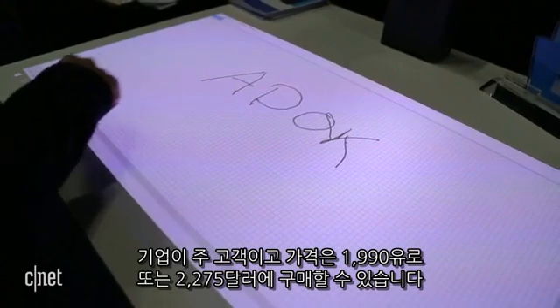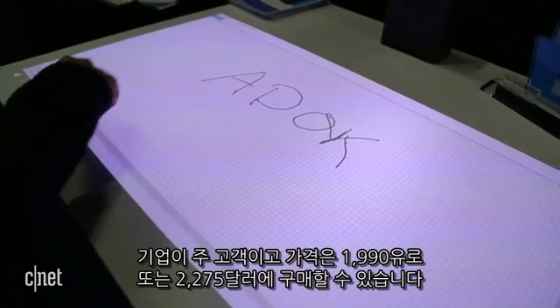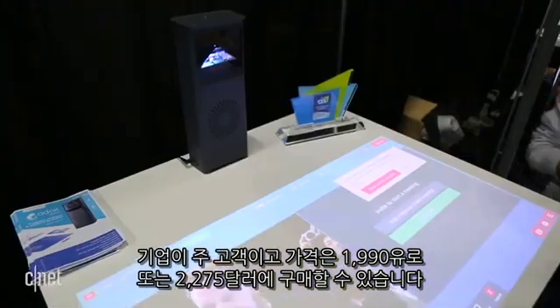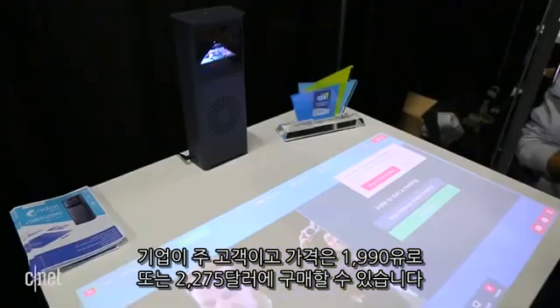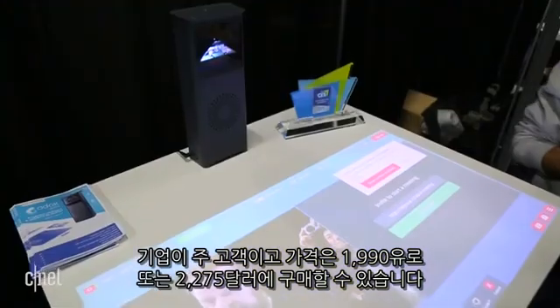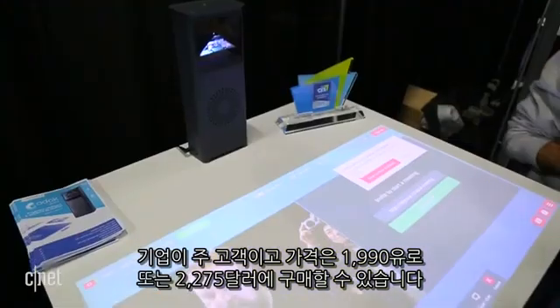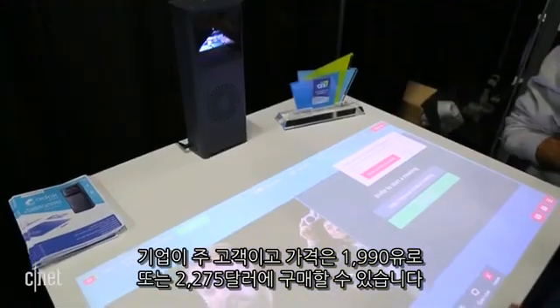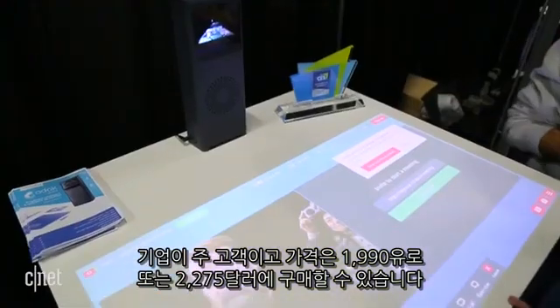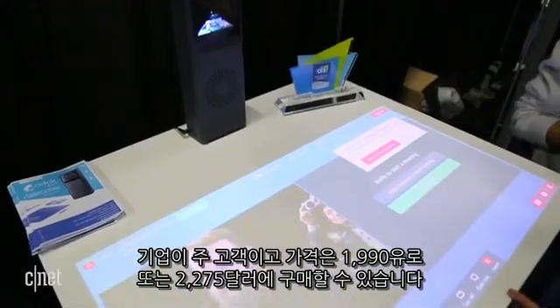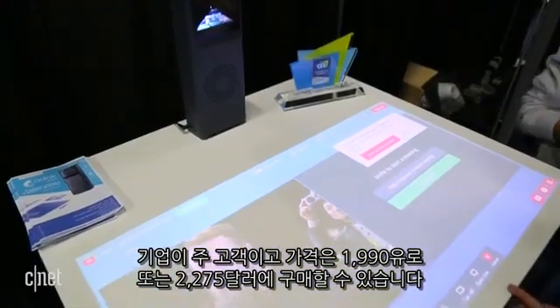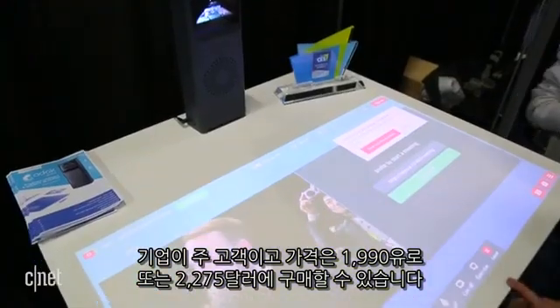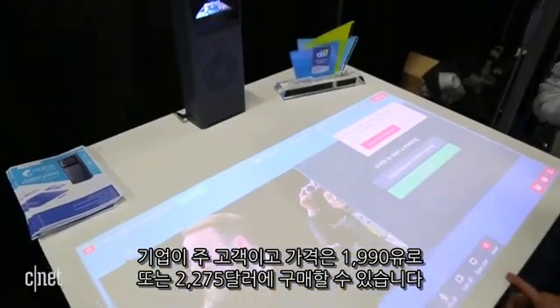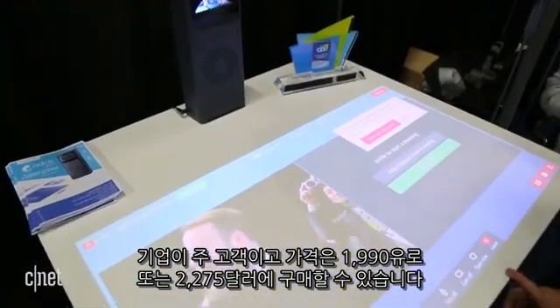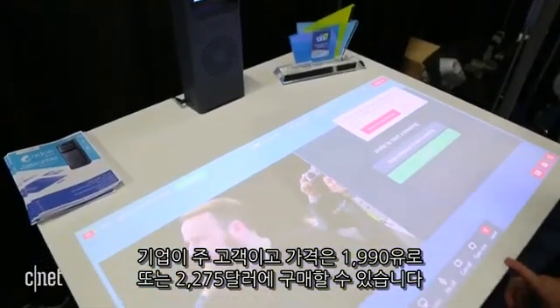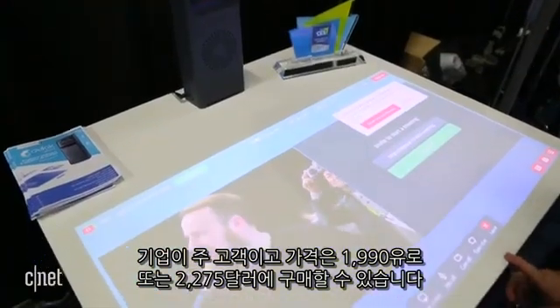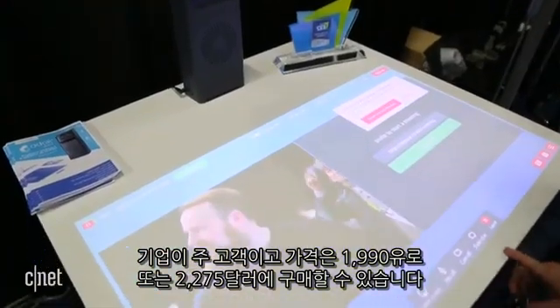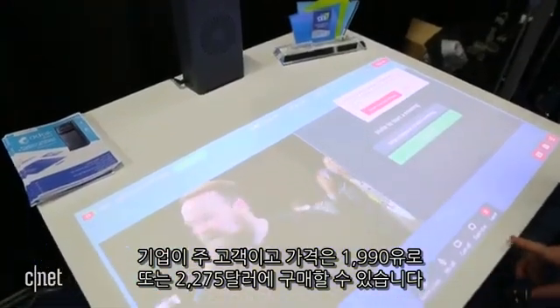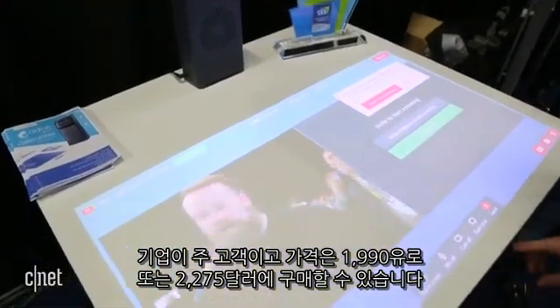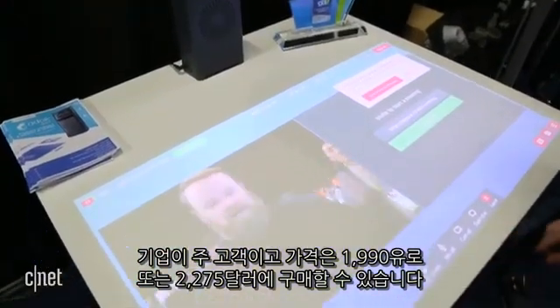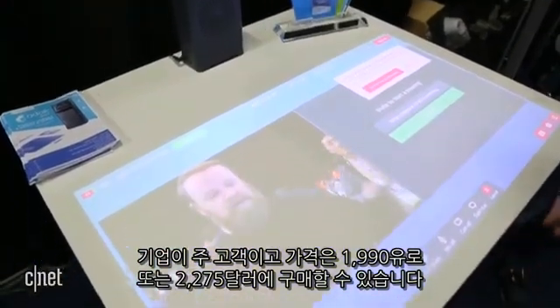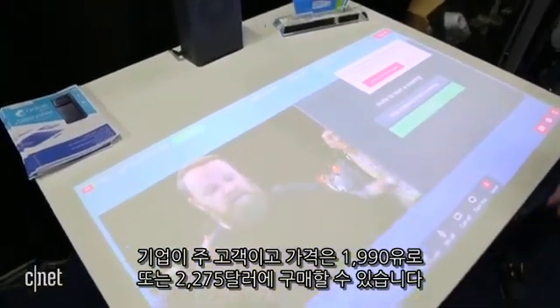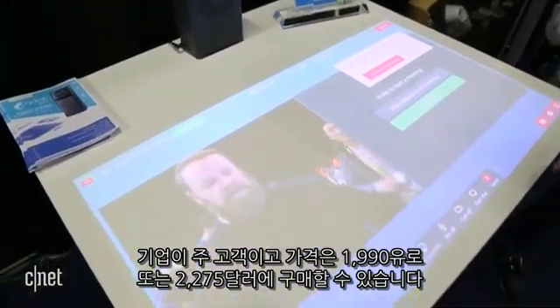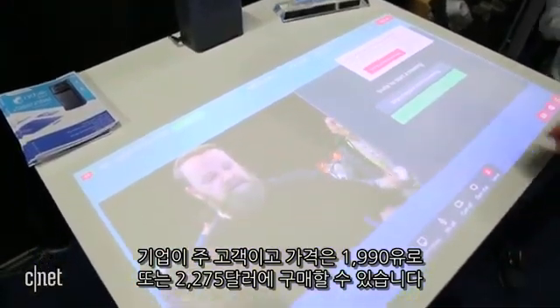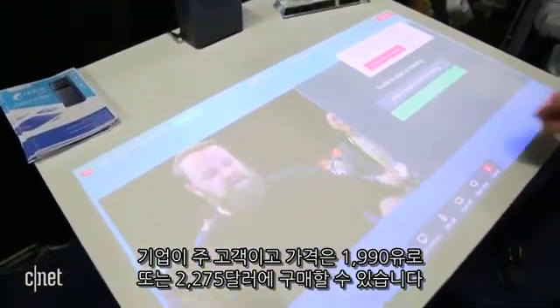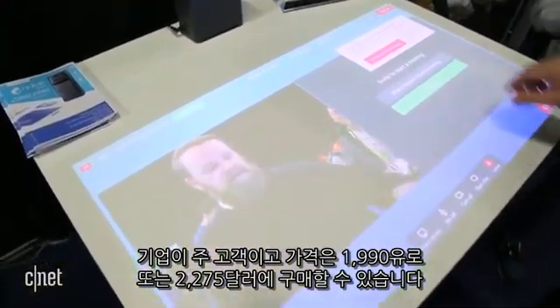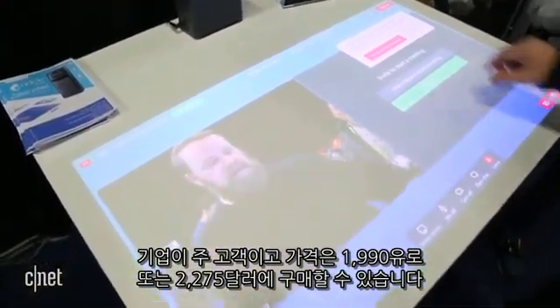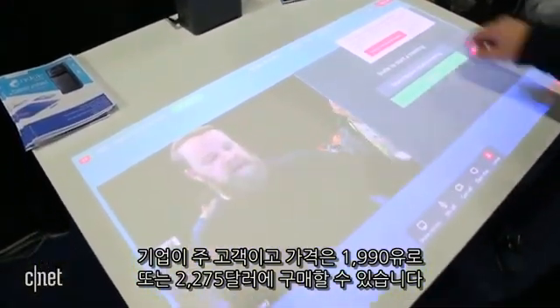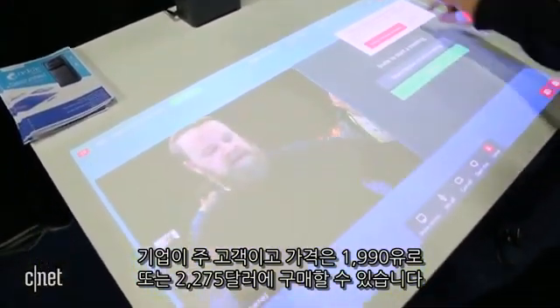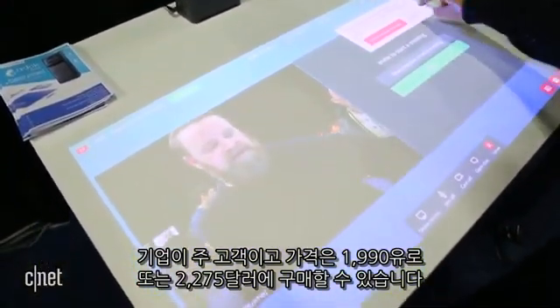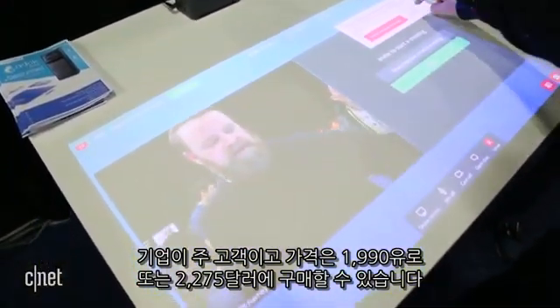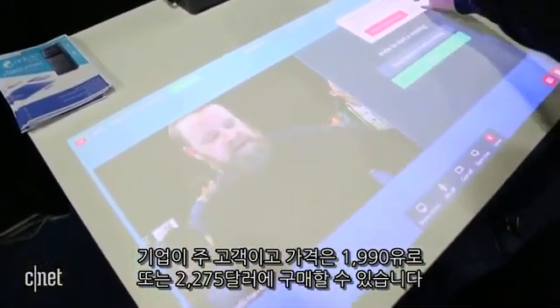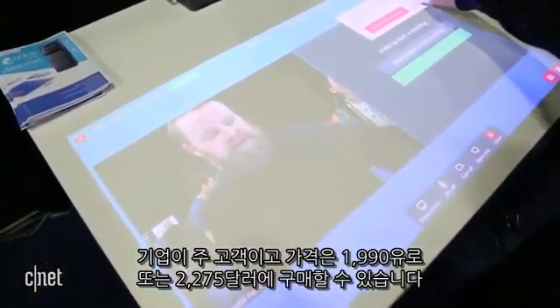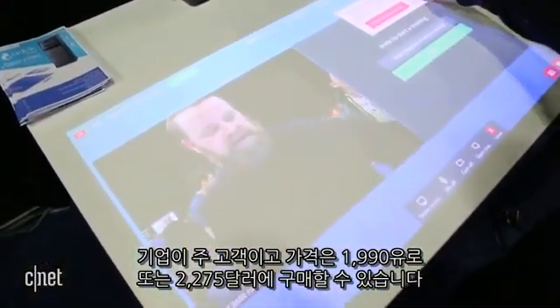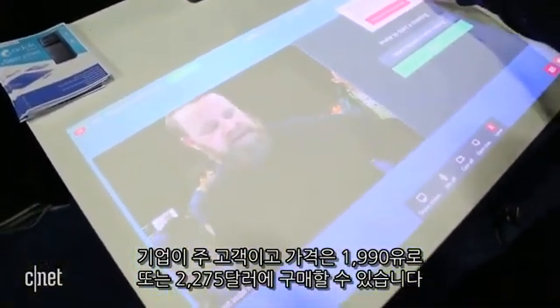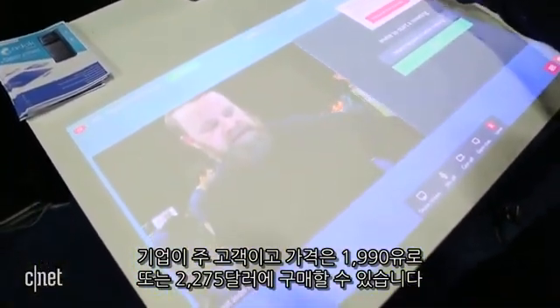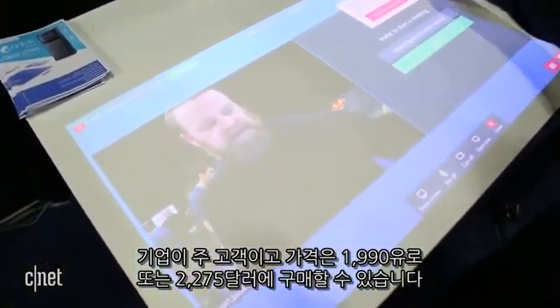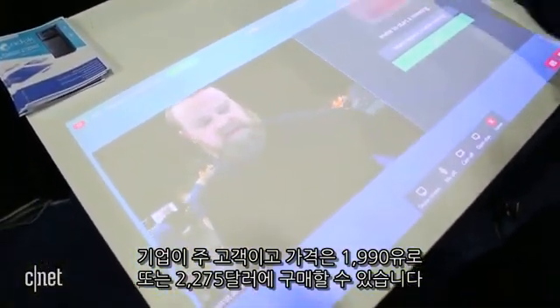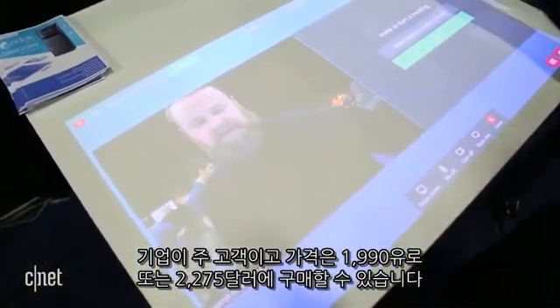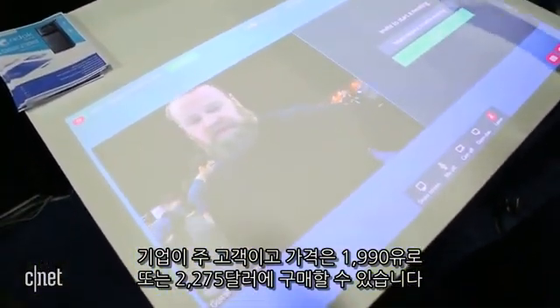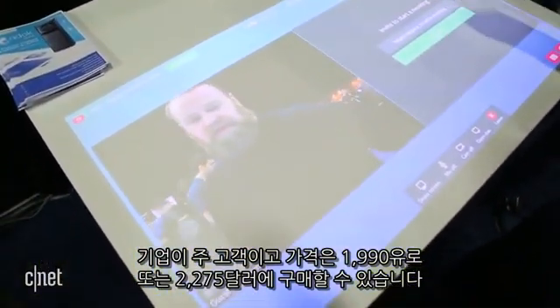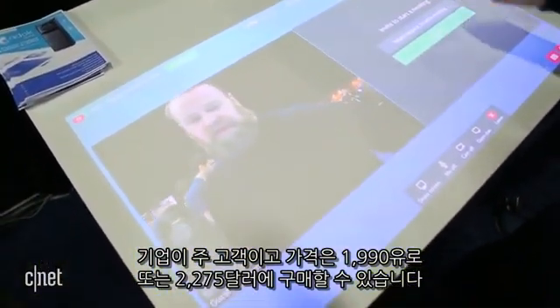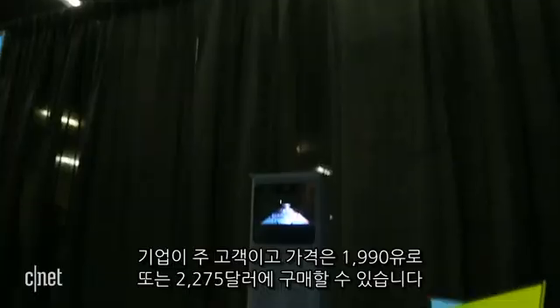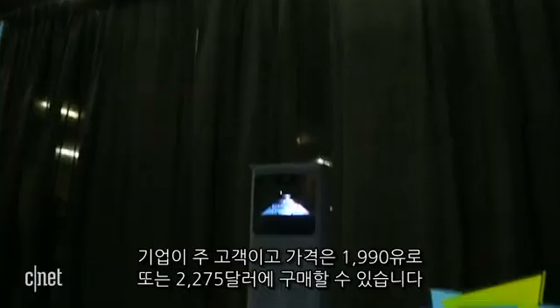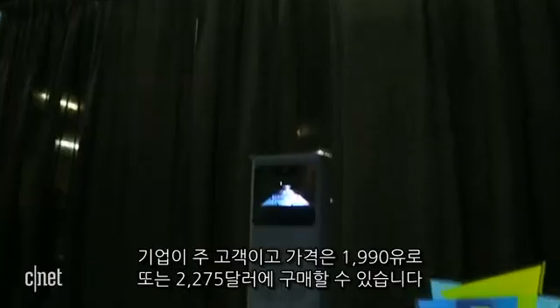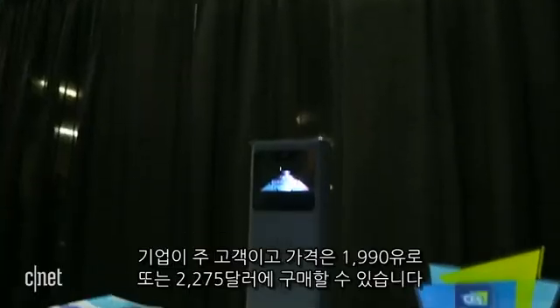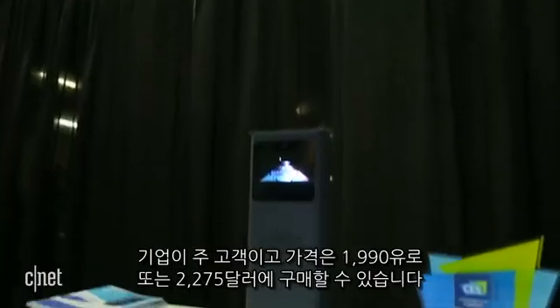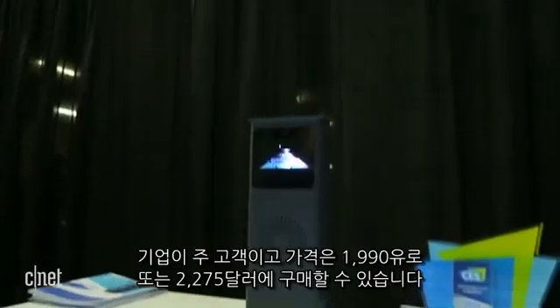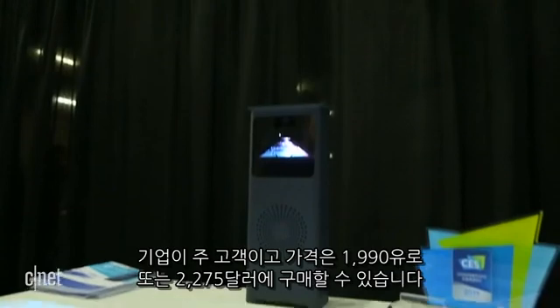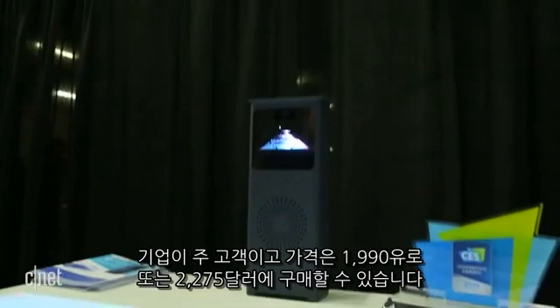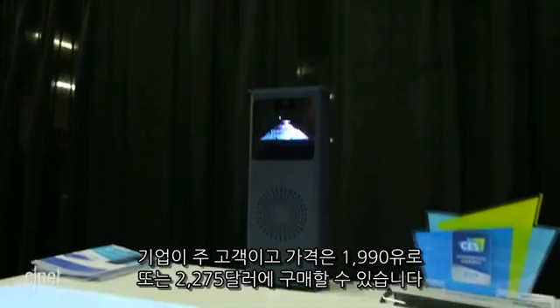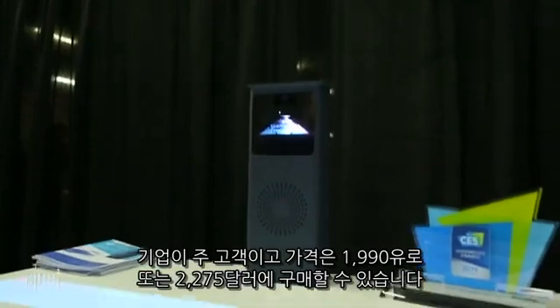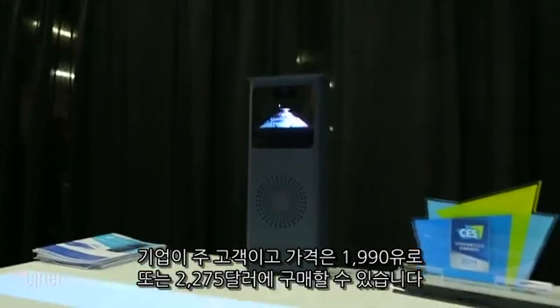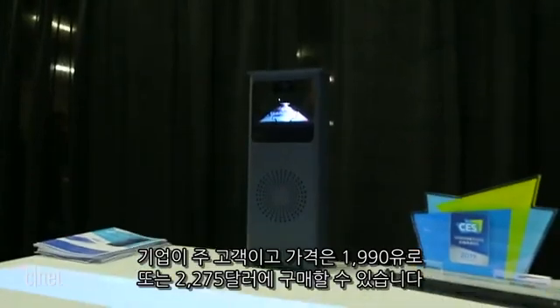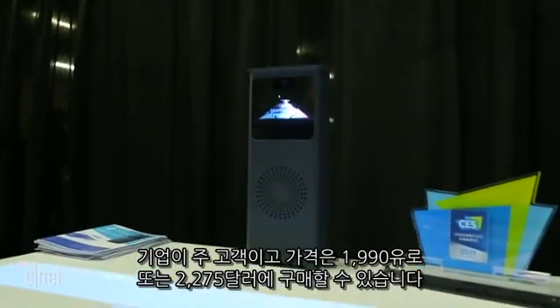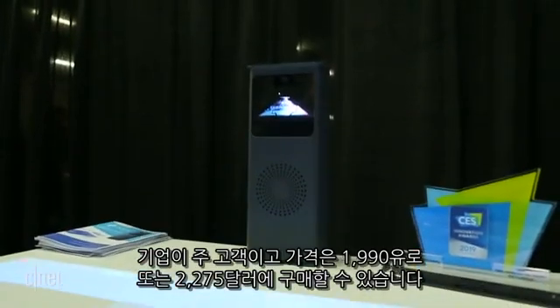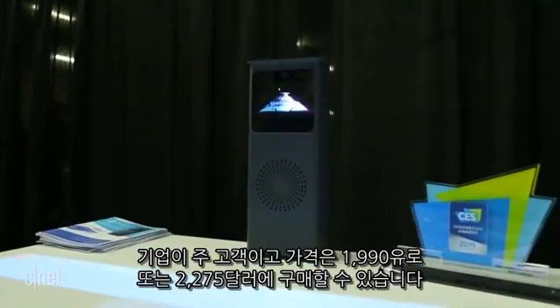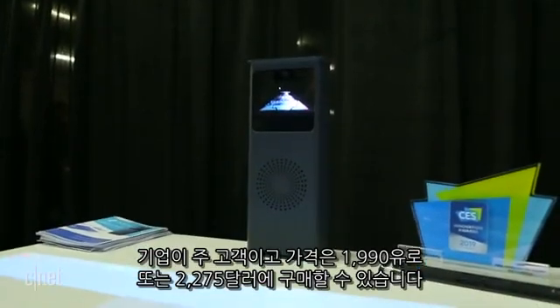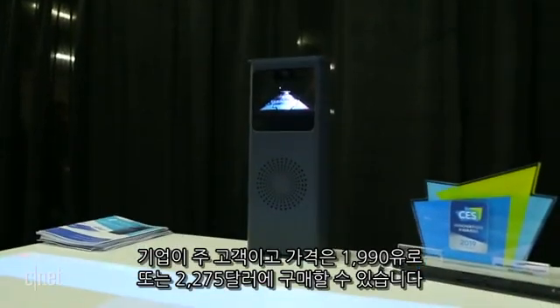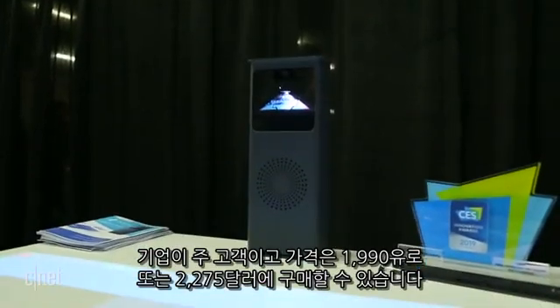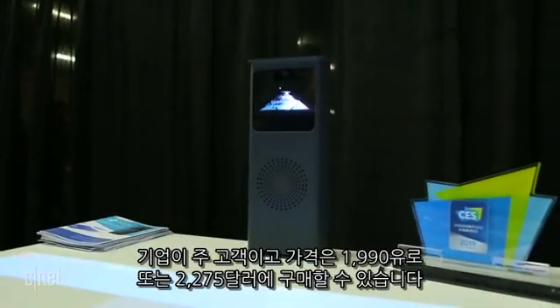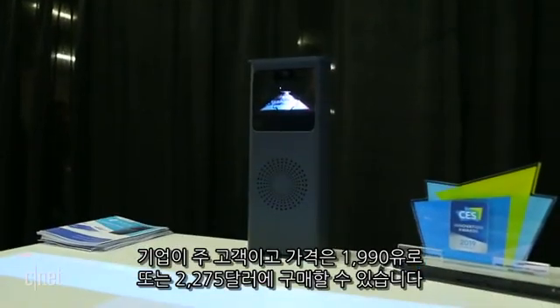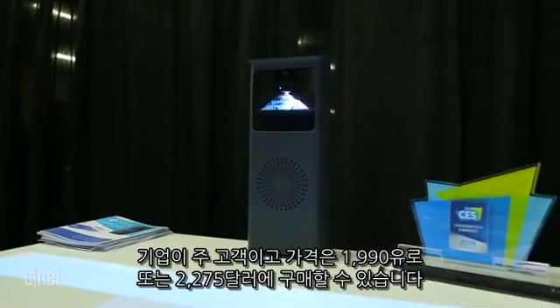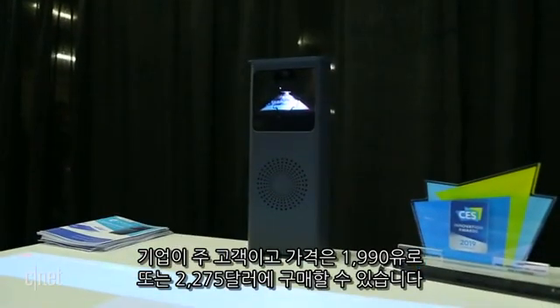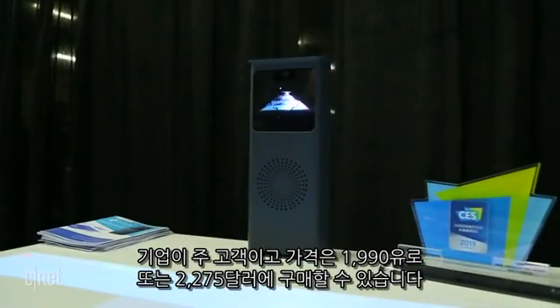Primarily for corporate customers, ADOC sells for €1,990, or about $2,275 US.